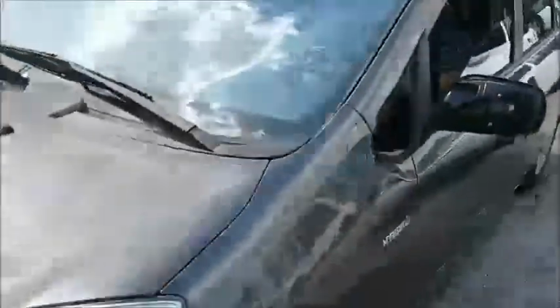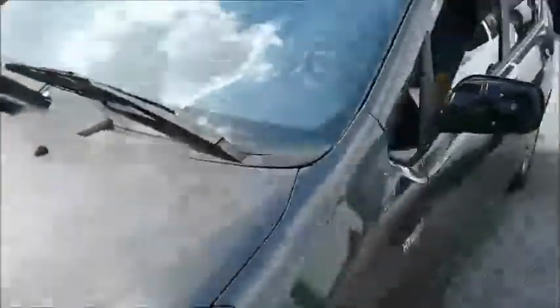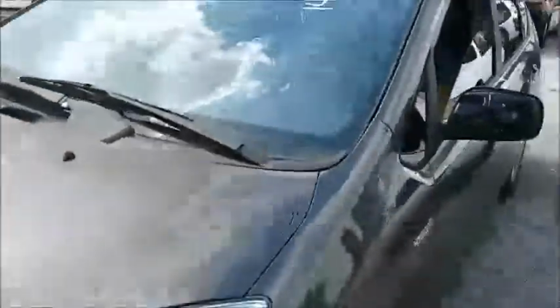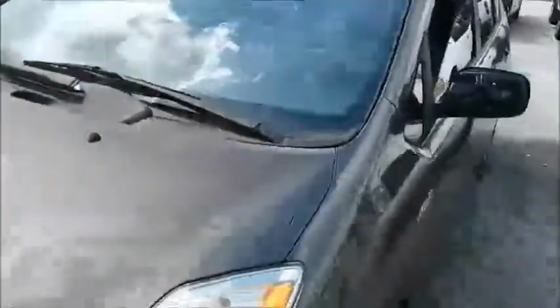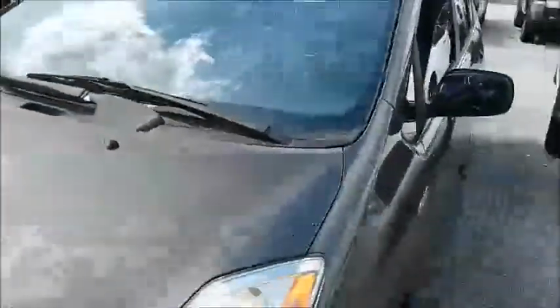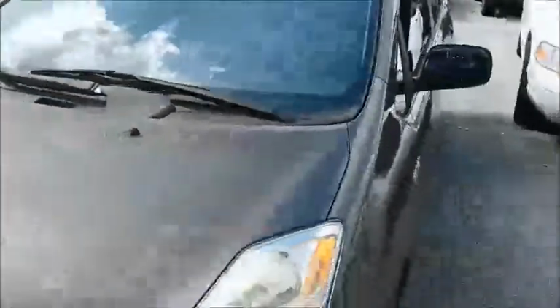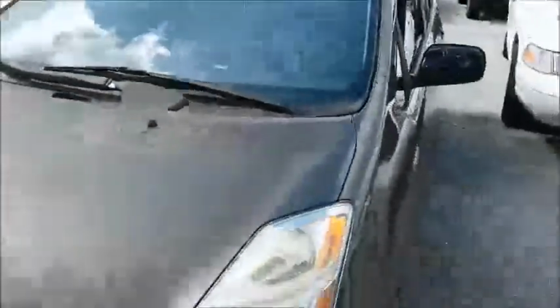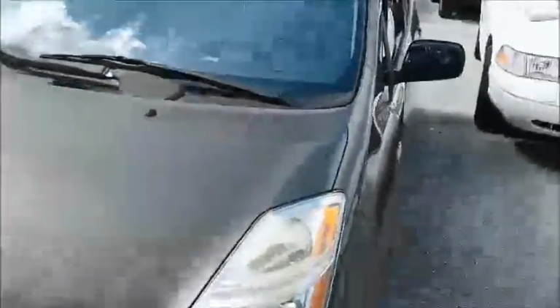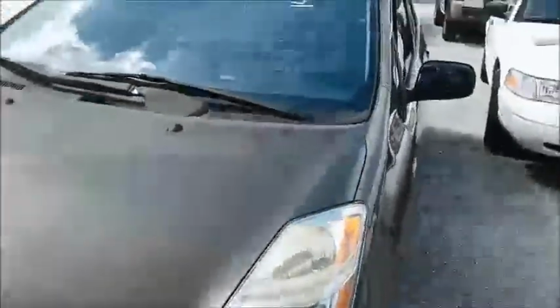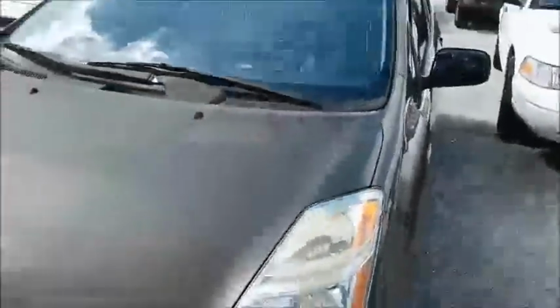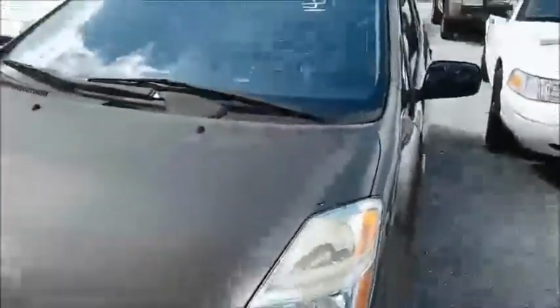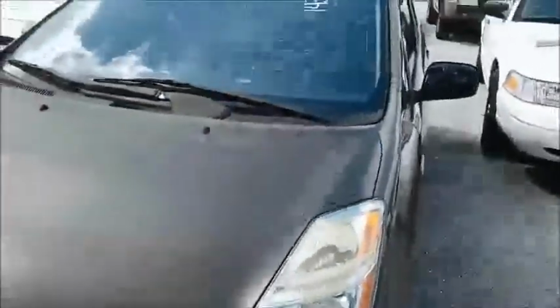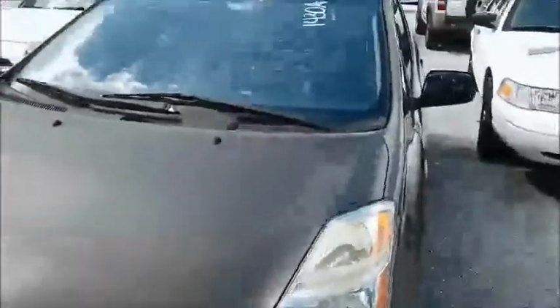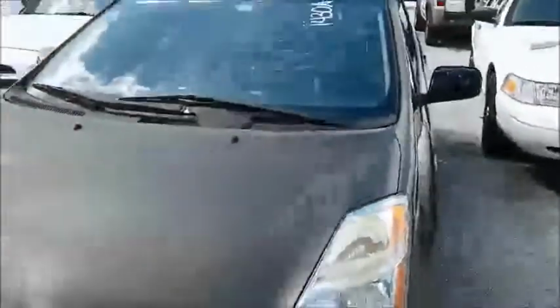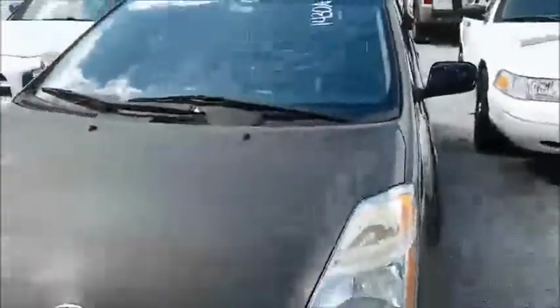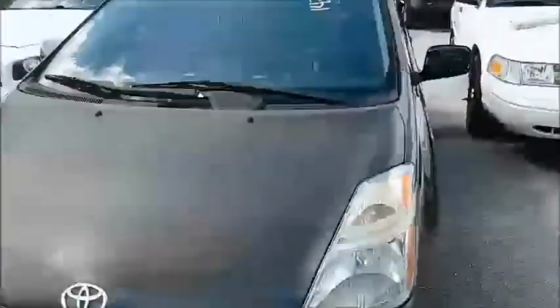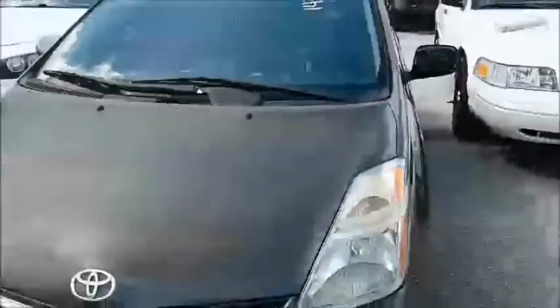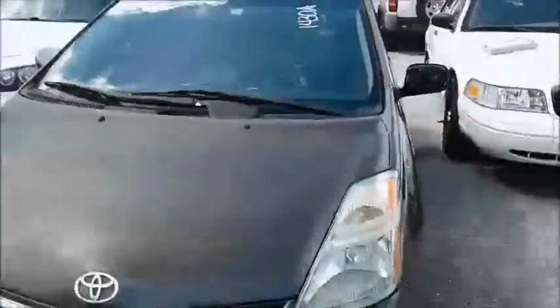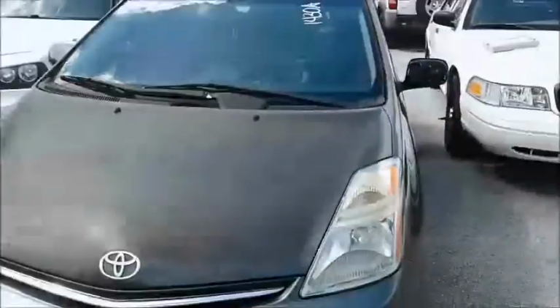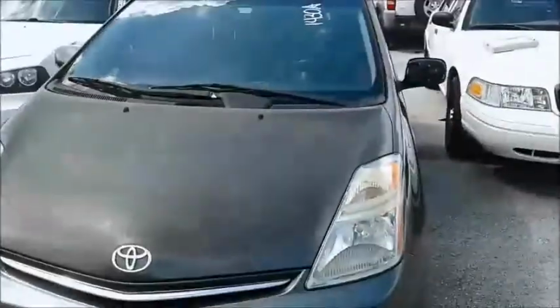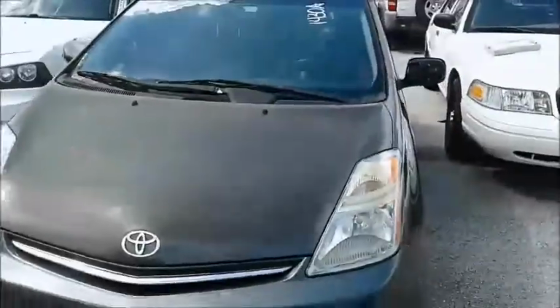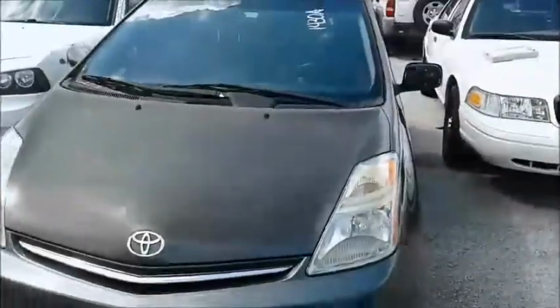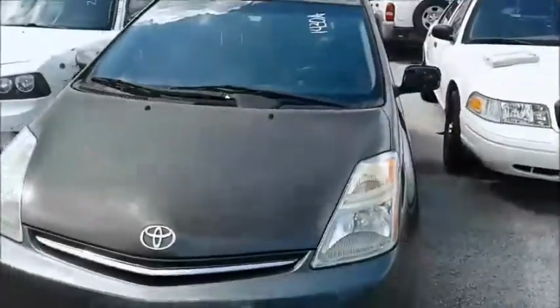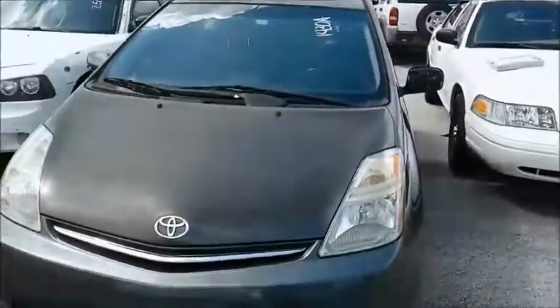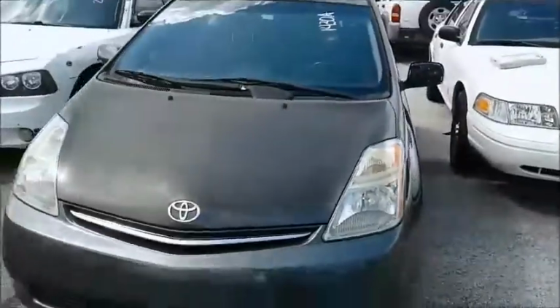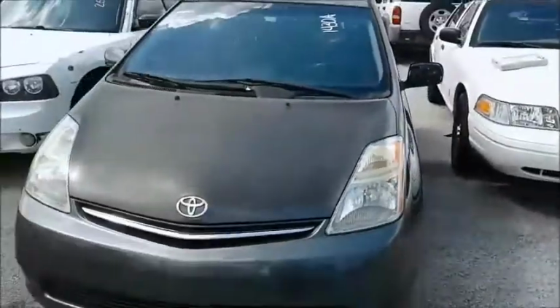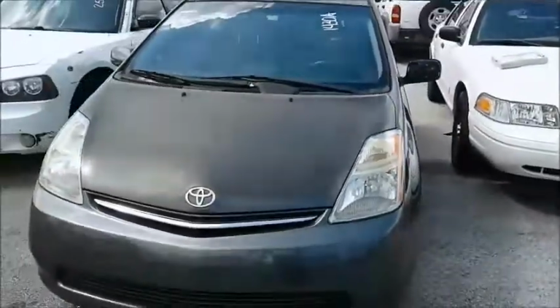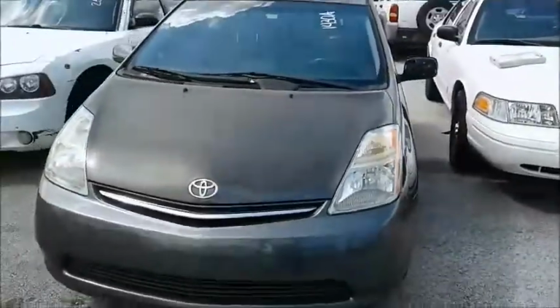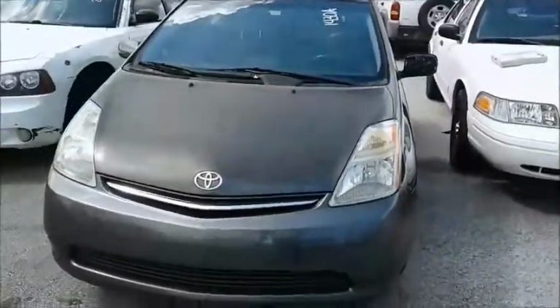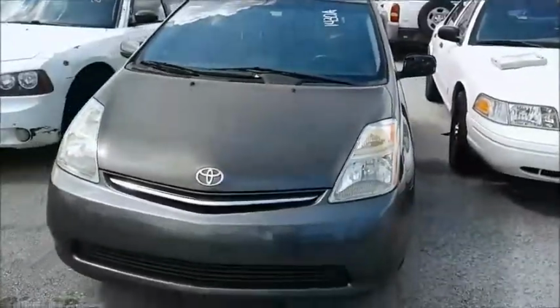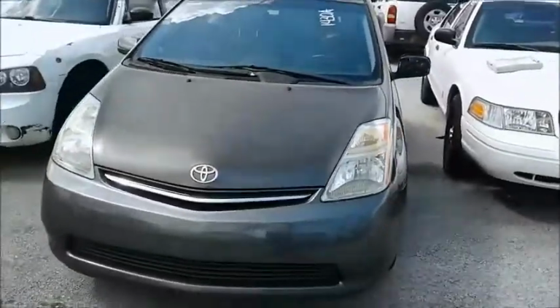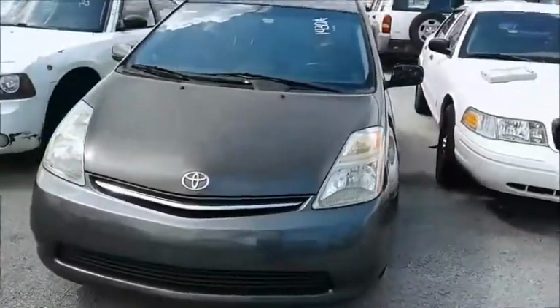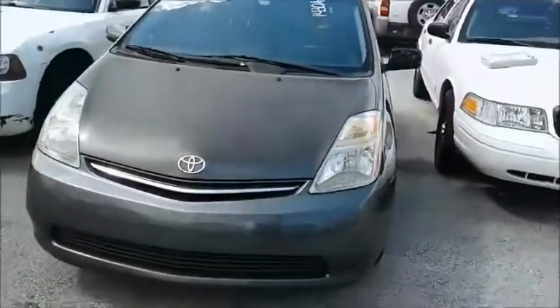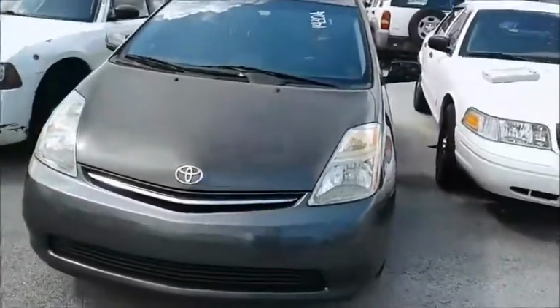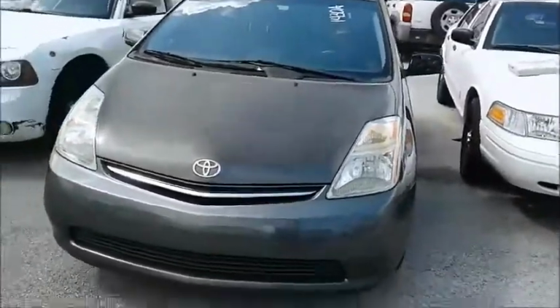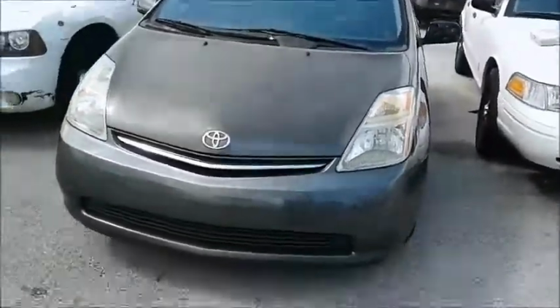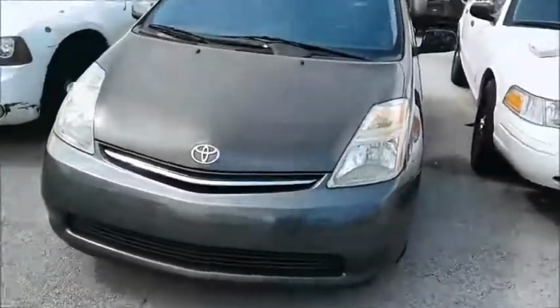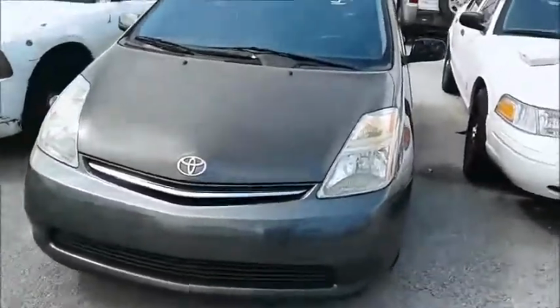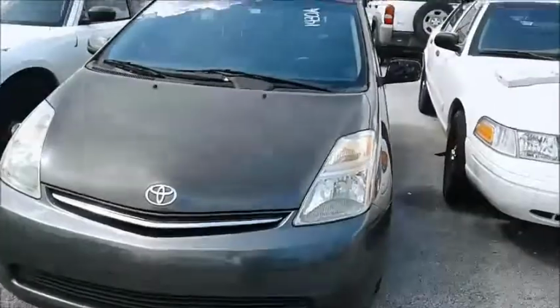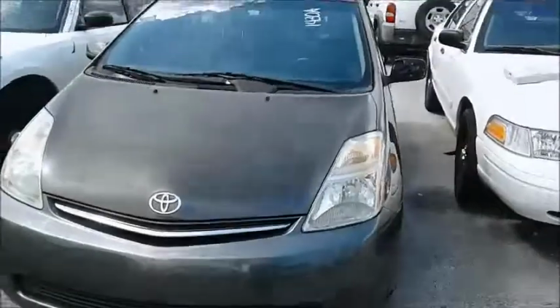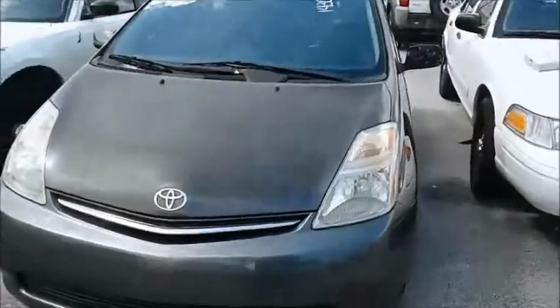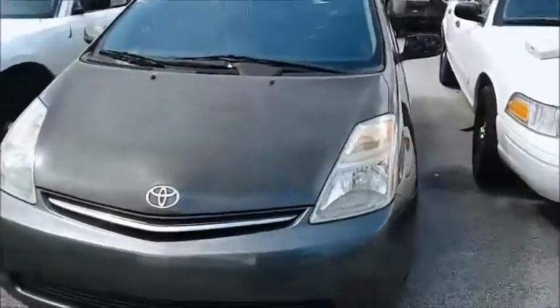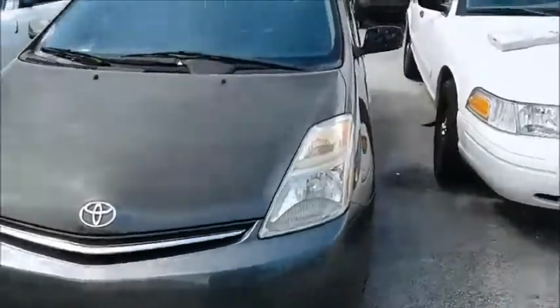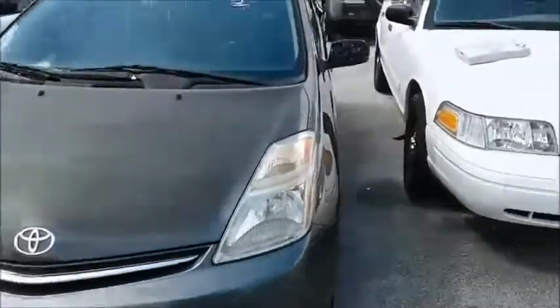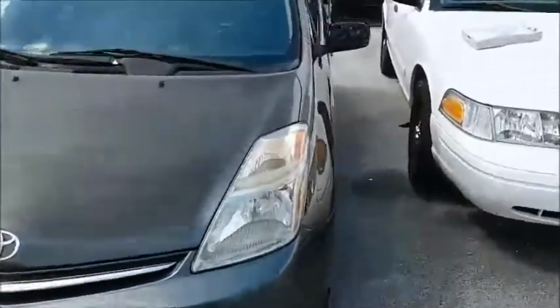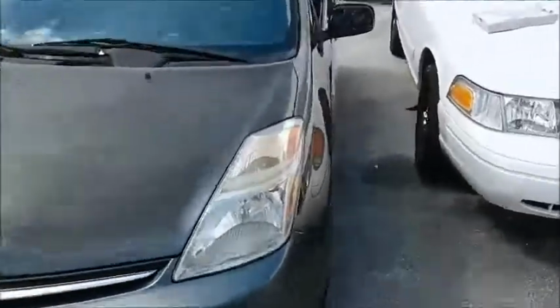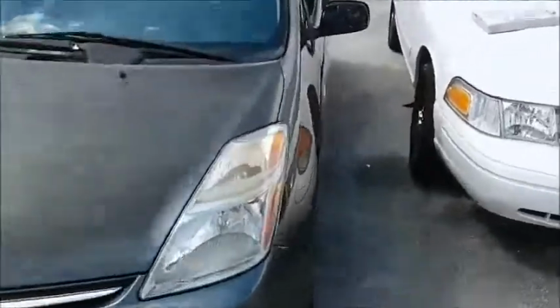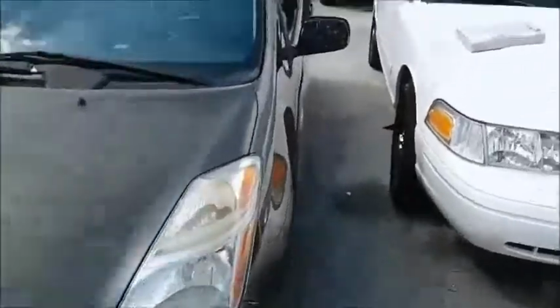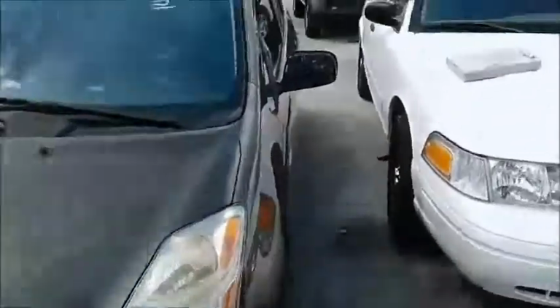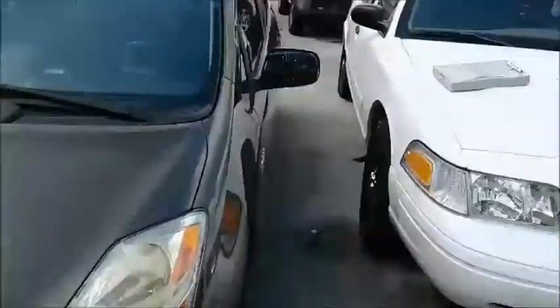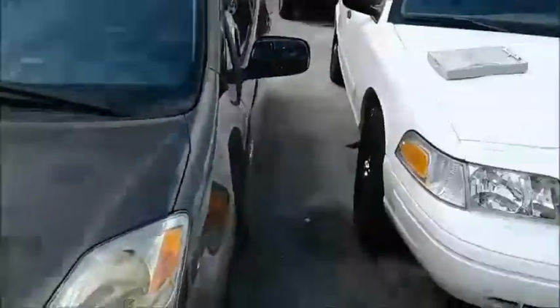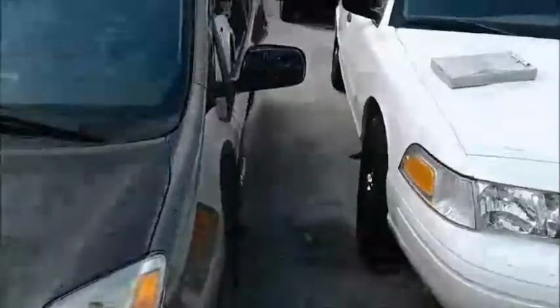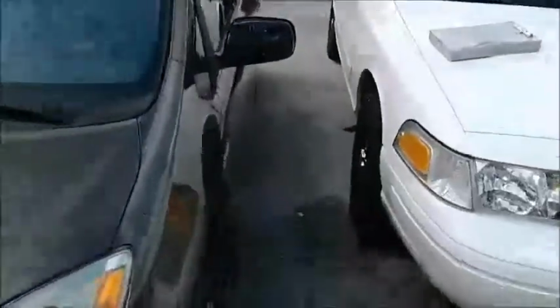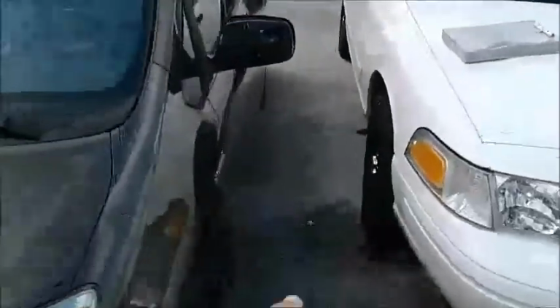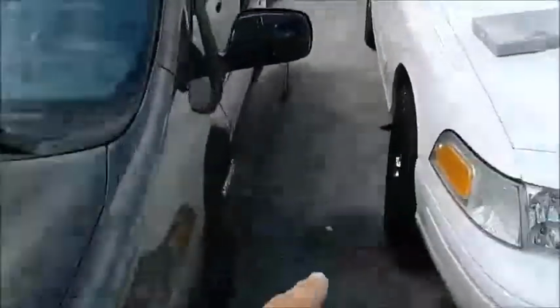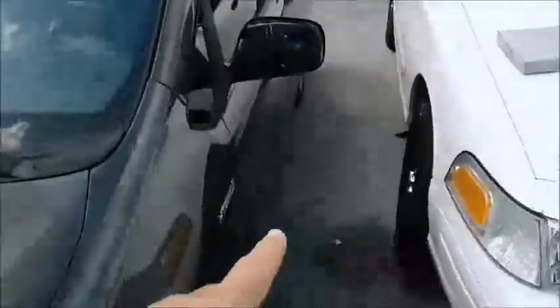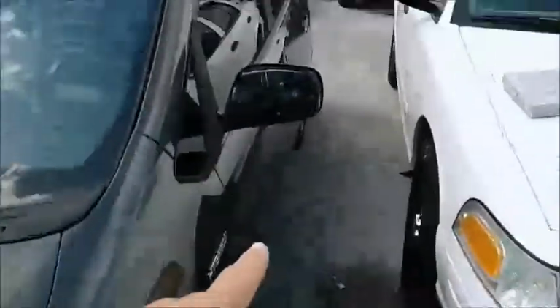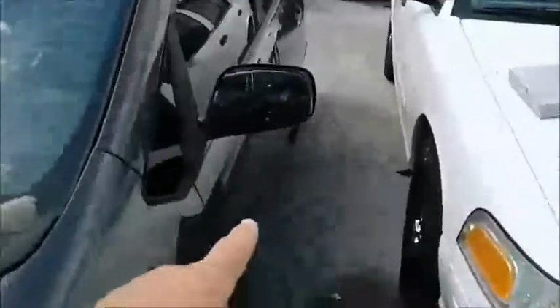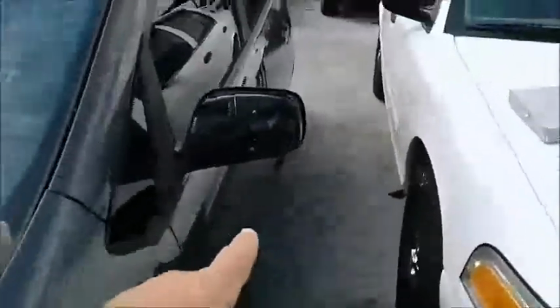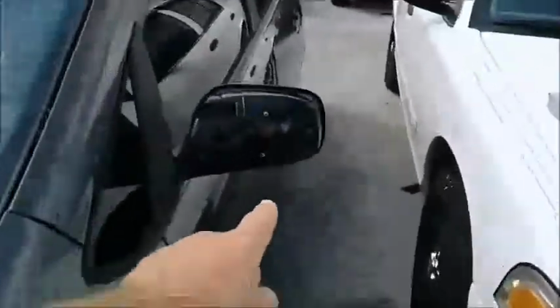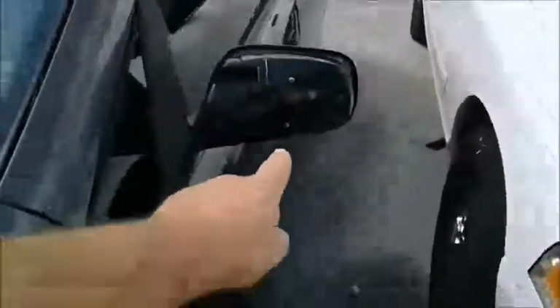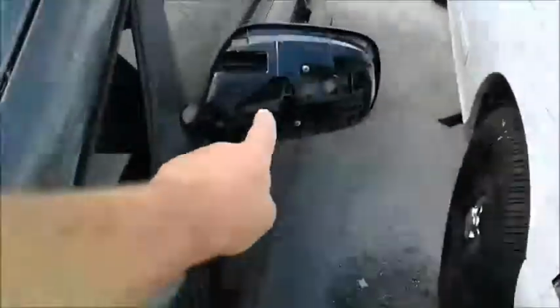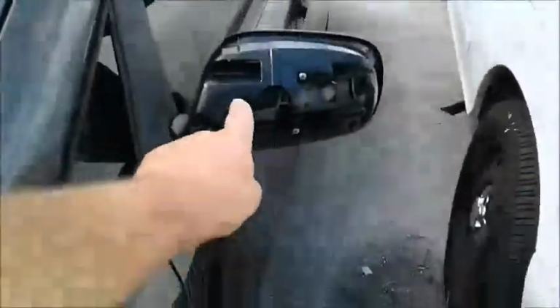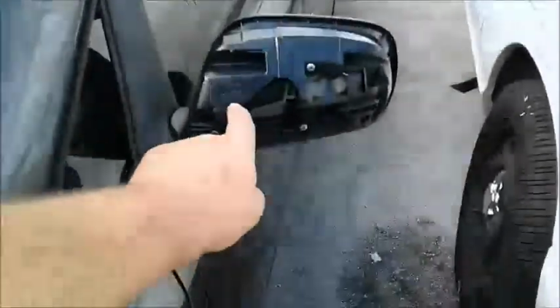Toyota Prius. Okay, look at this — see, this mirror is missing its cover.